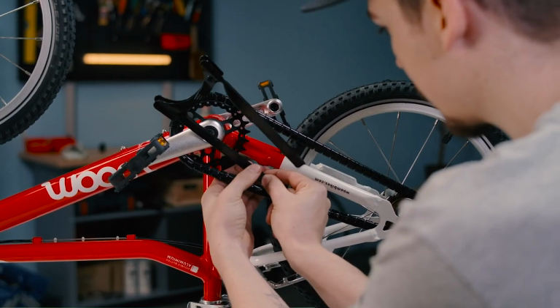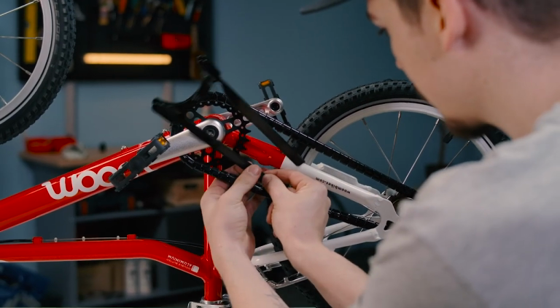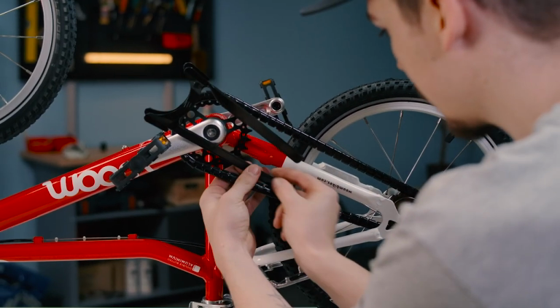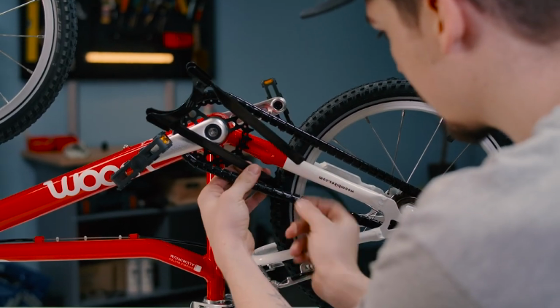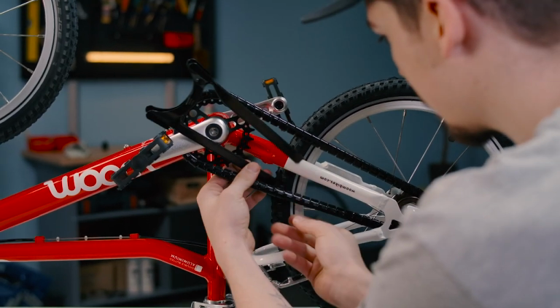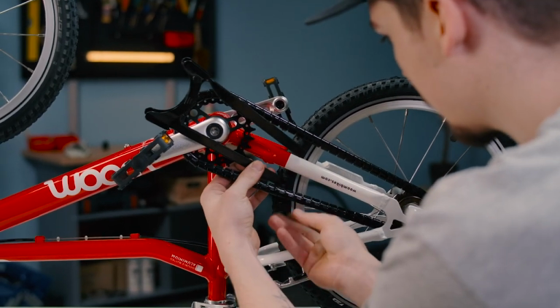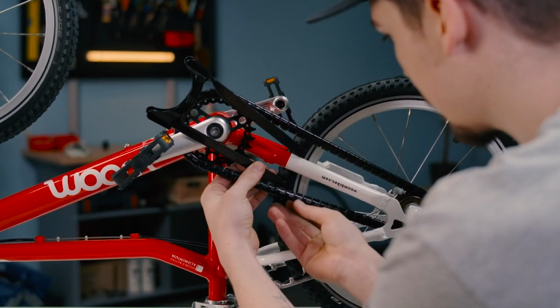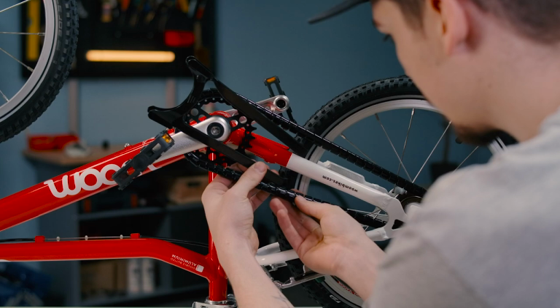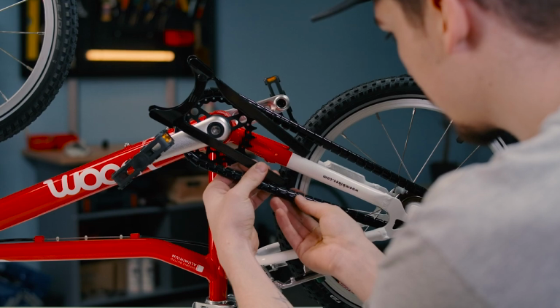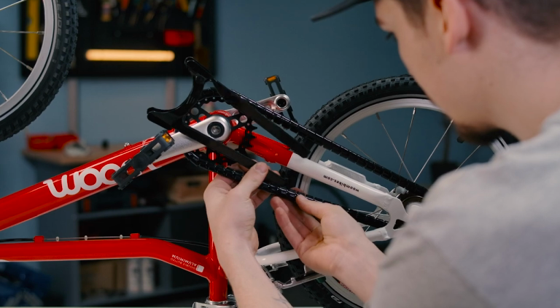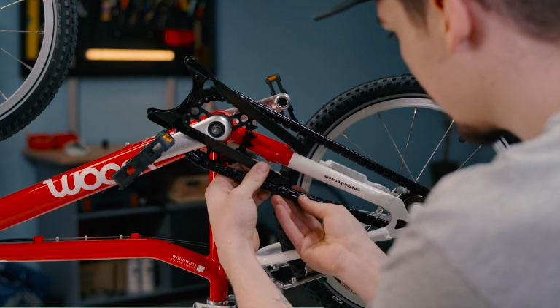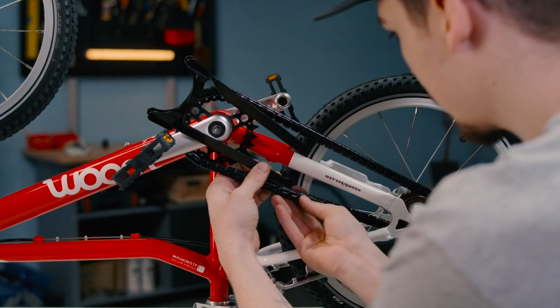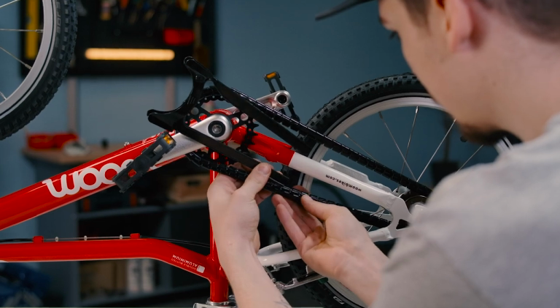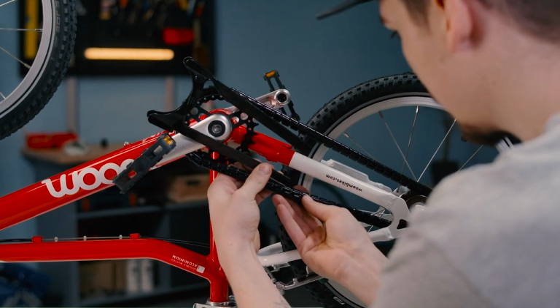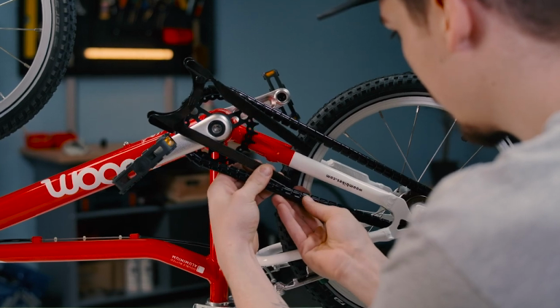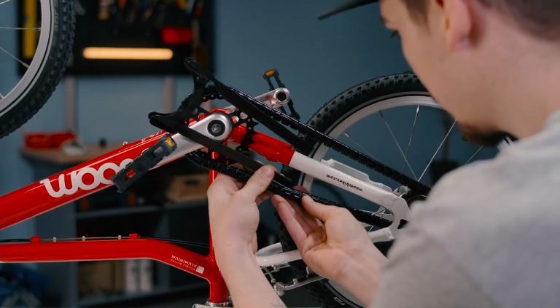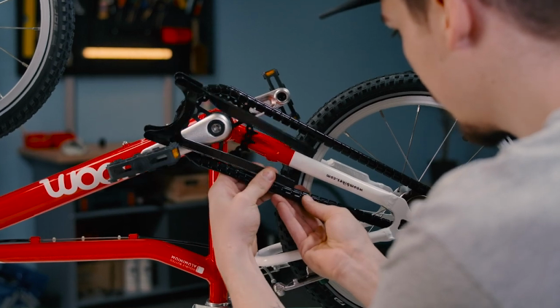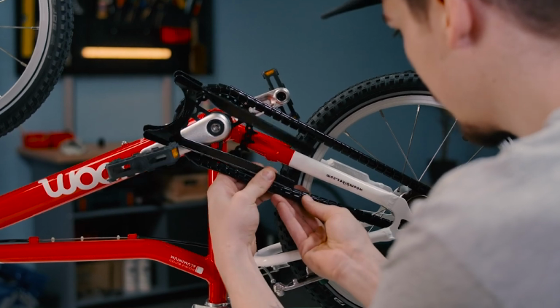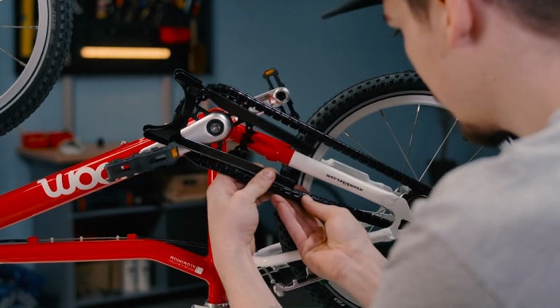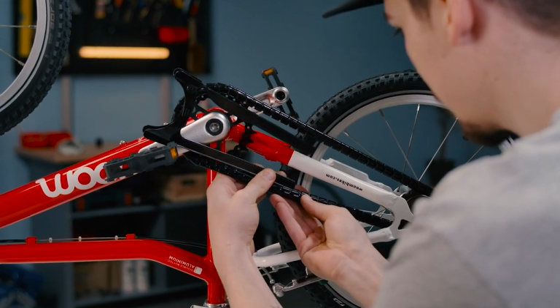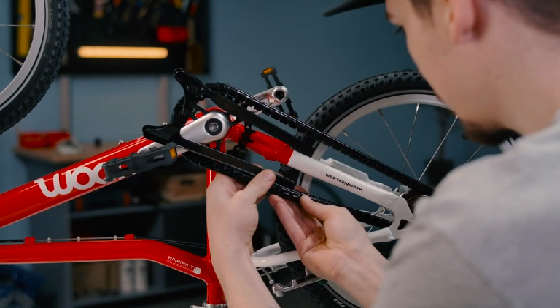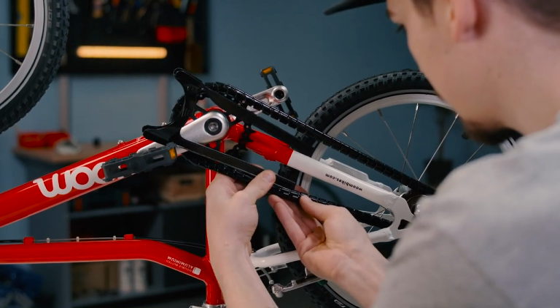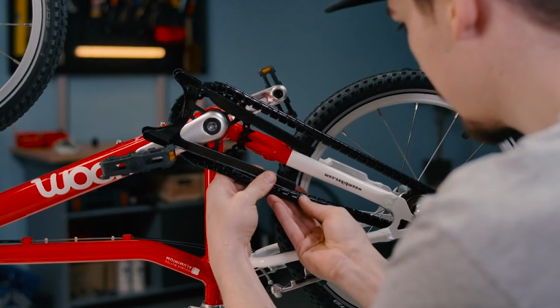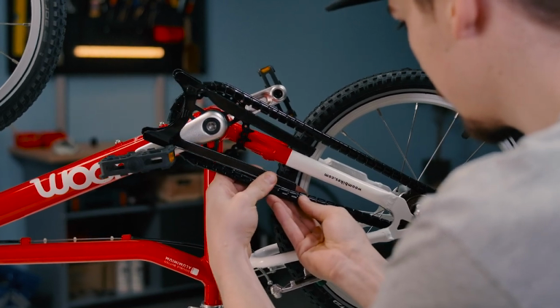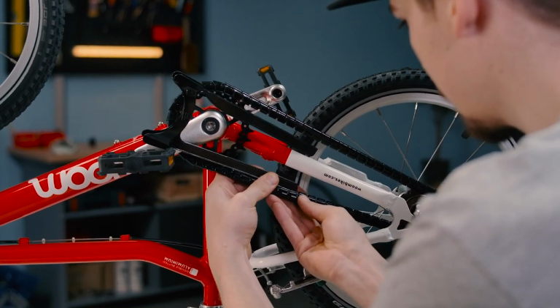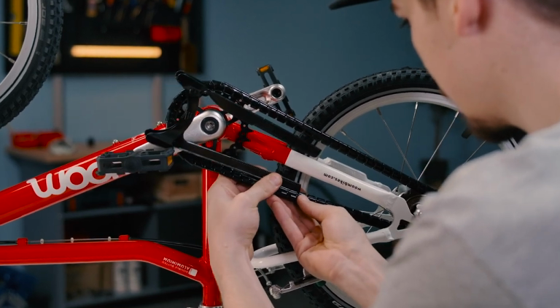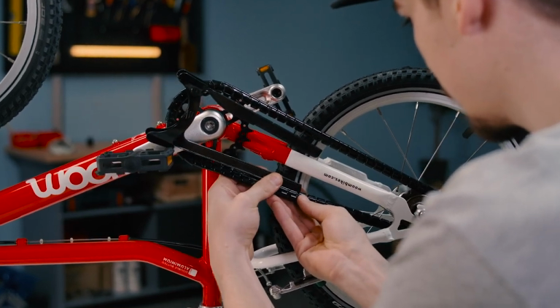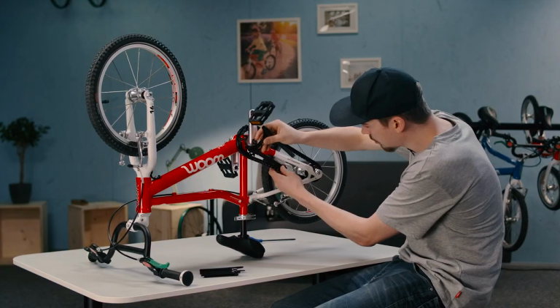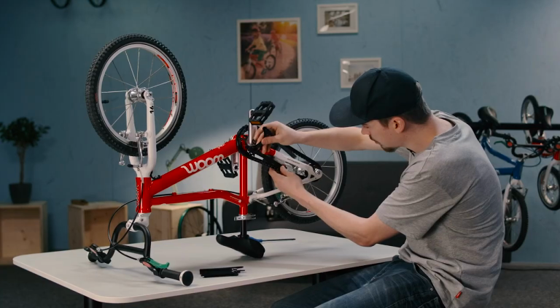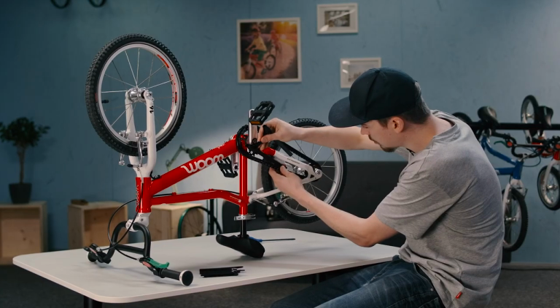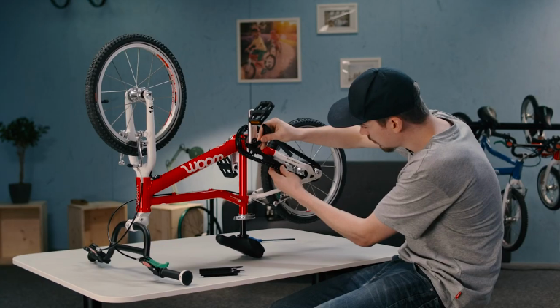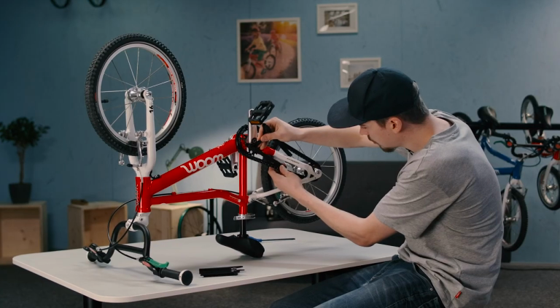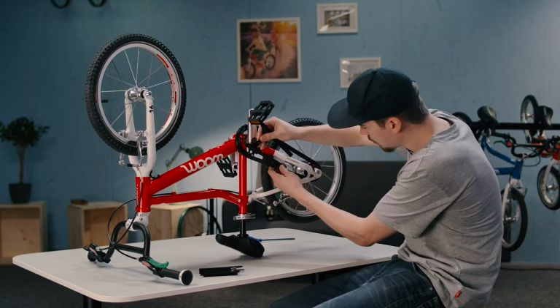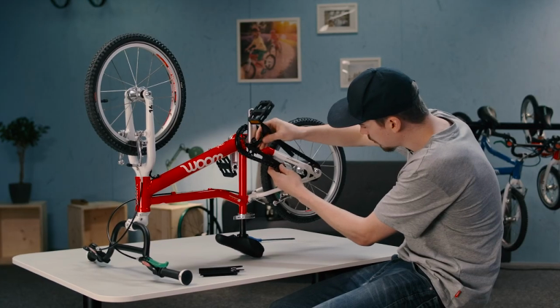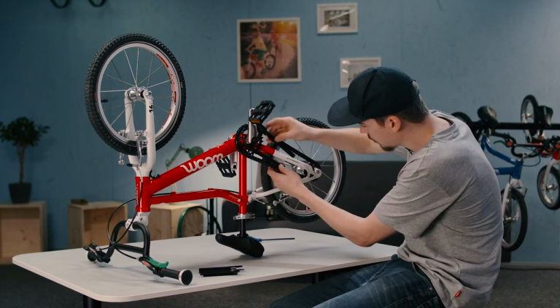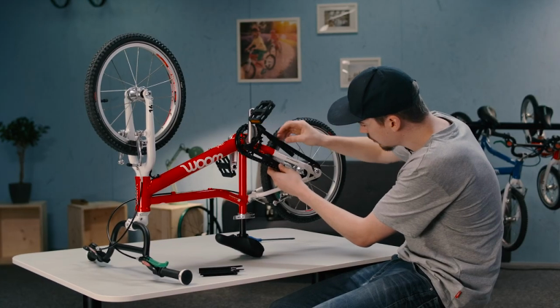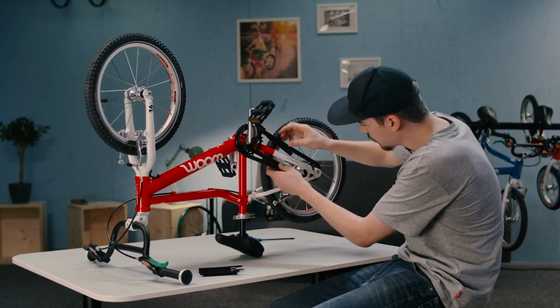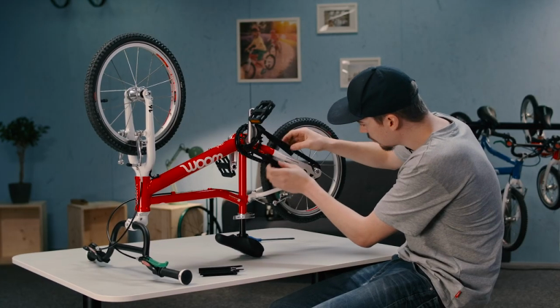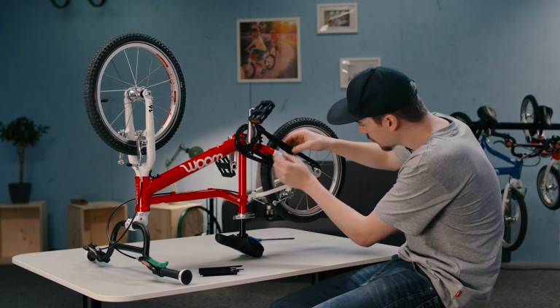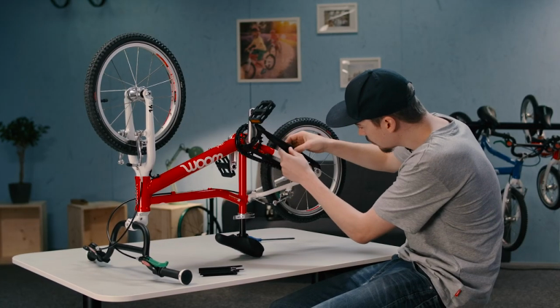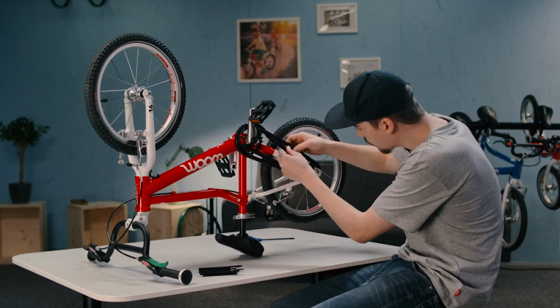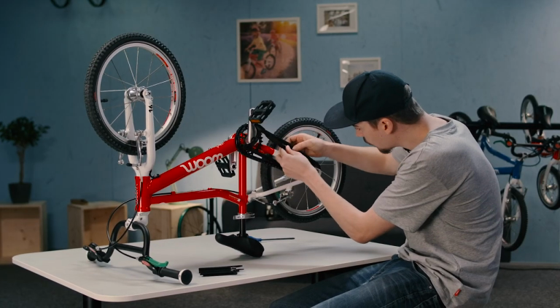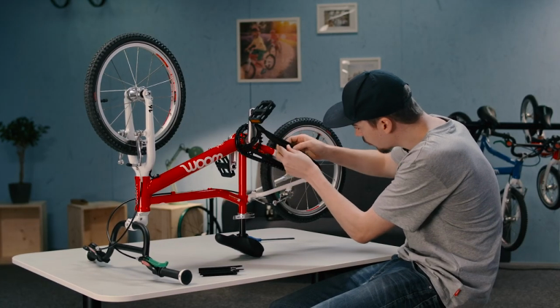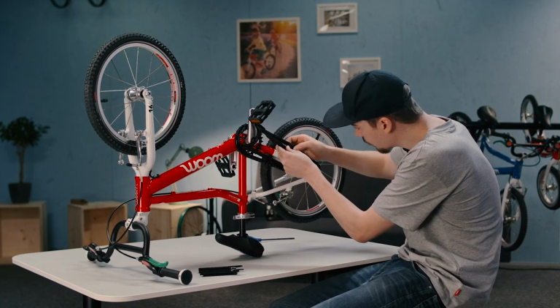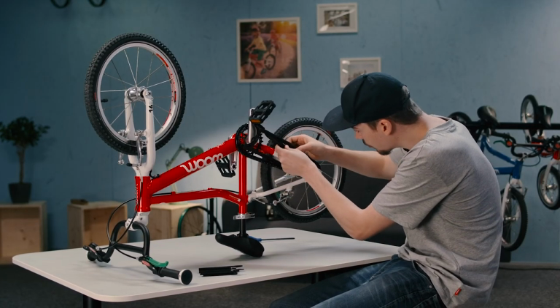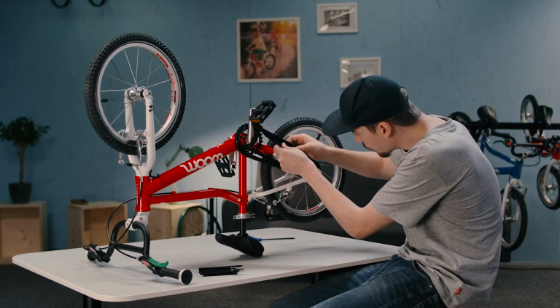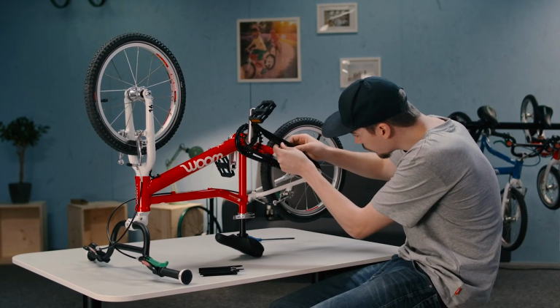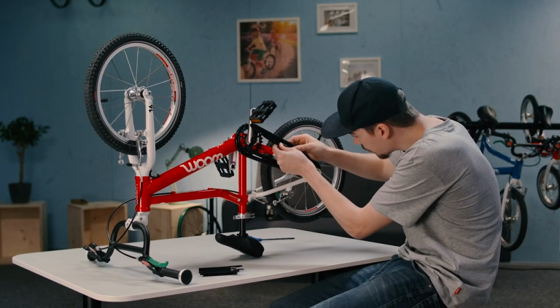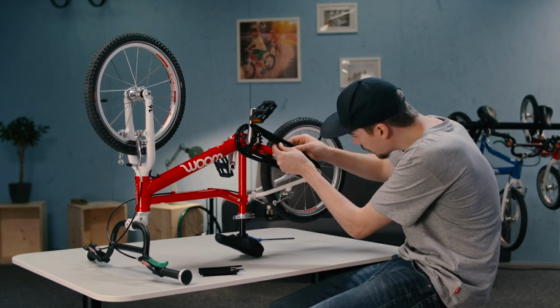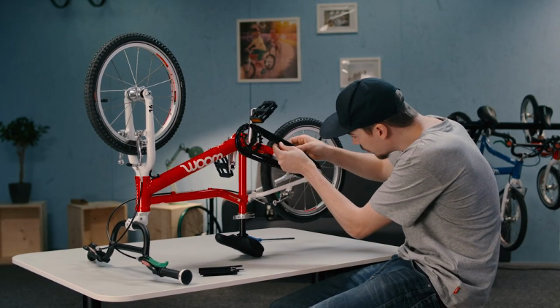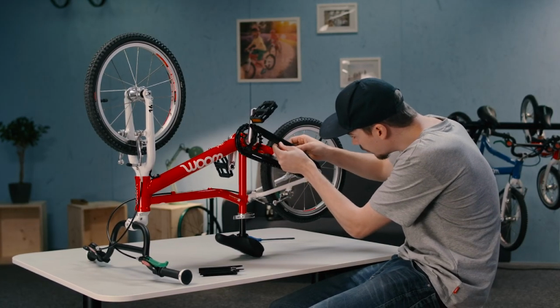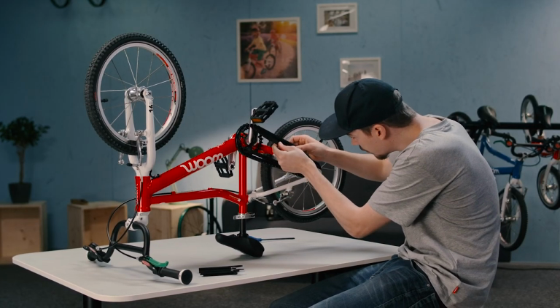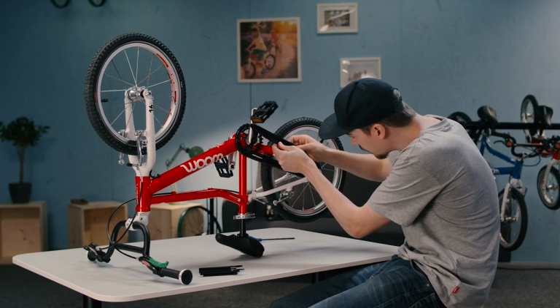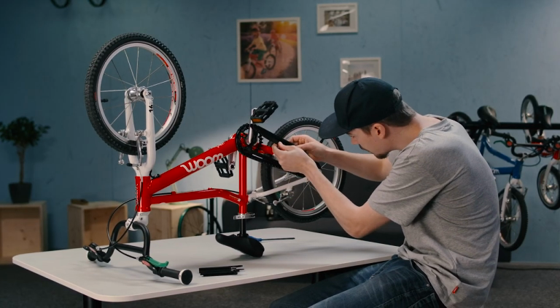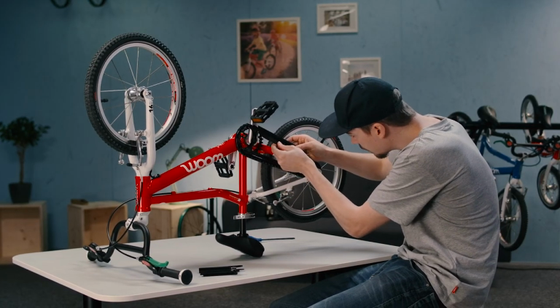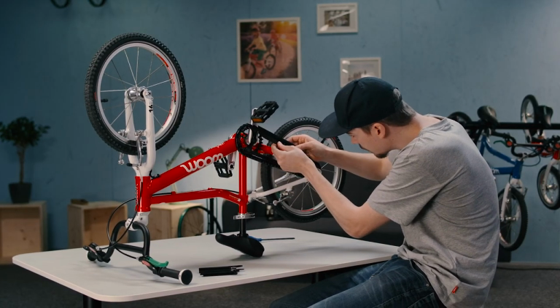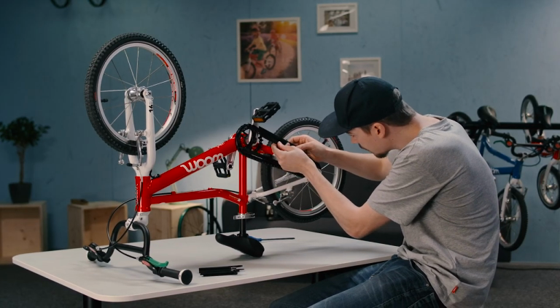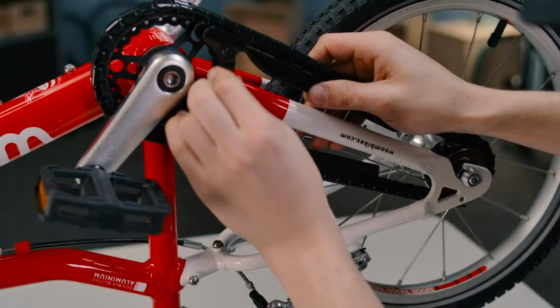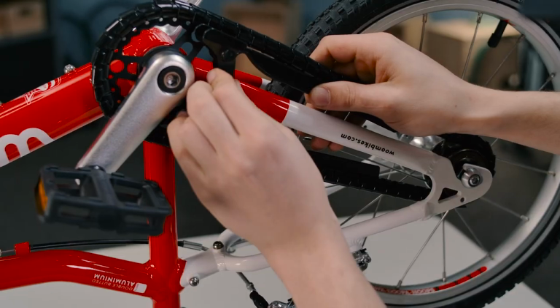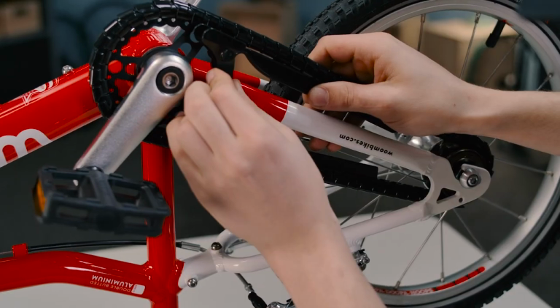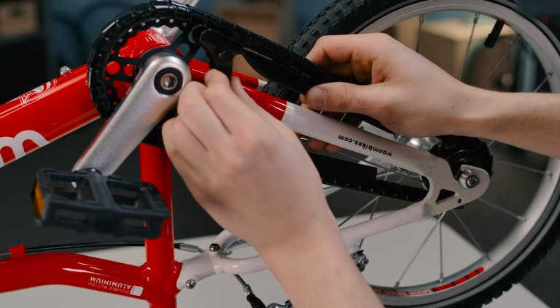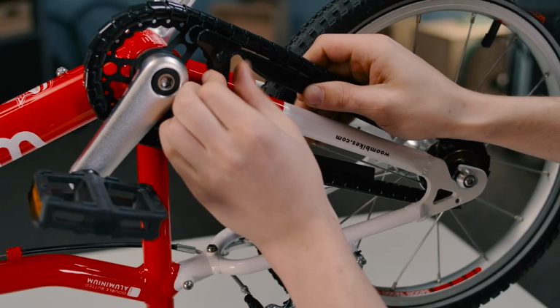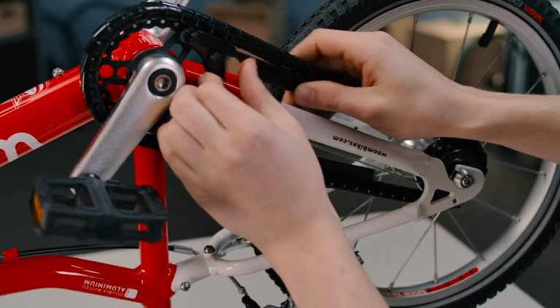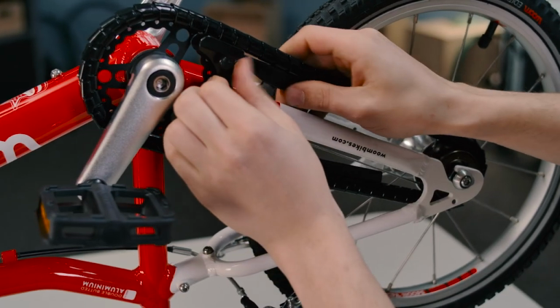The best way is to slot it in between the clips here, slide the top in, and underneath too.